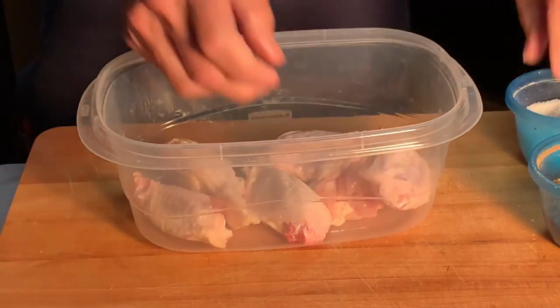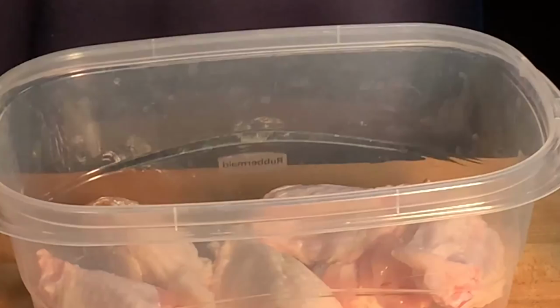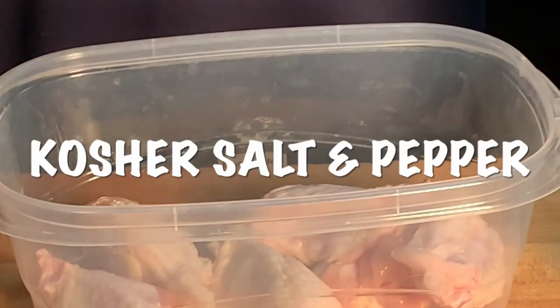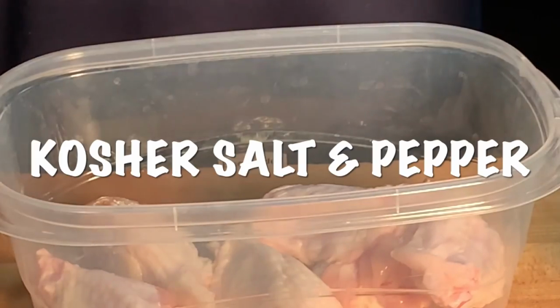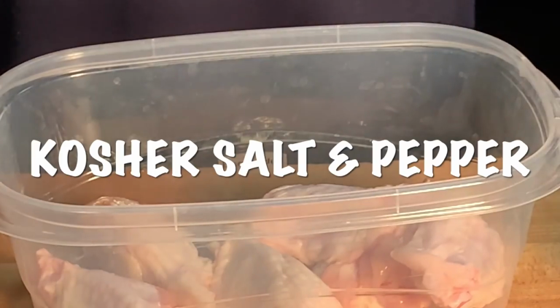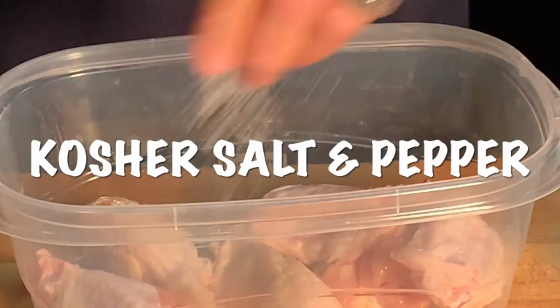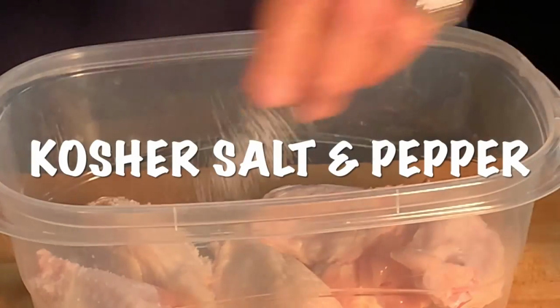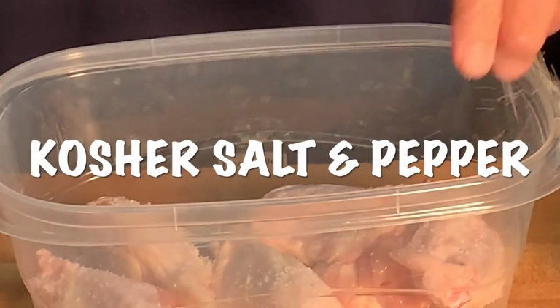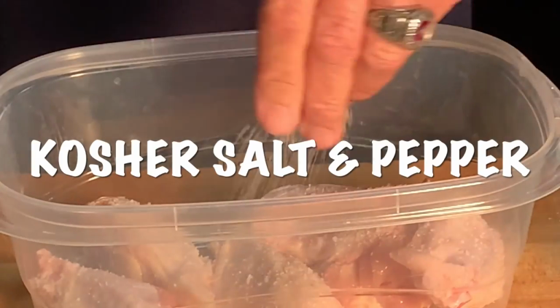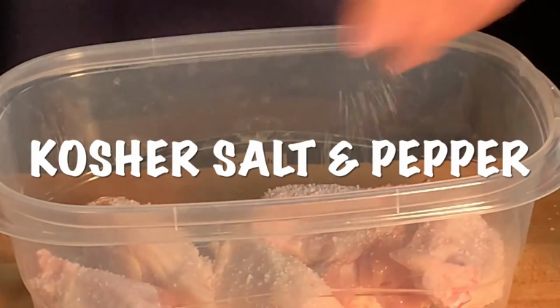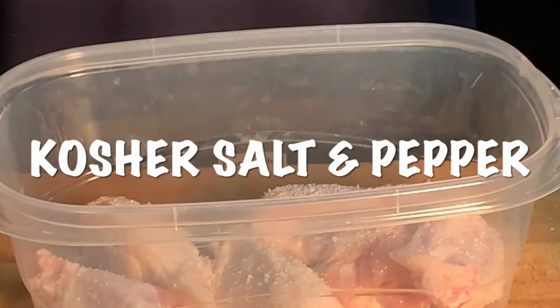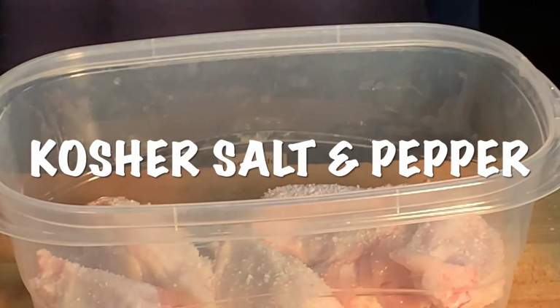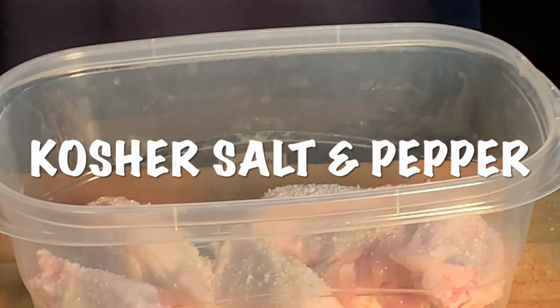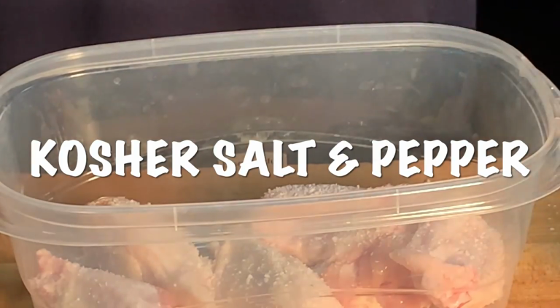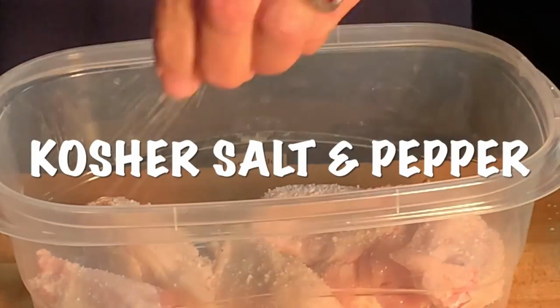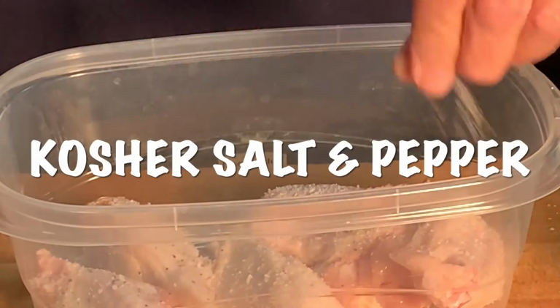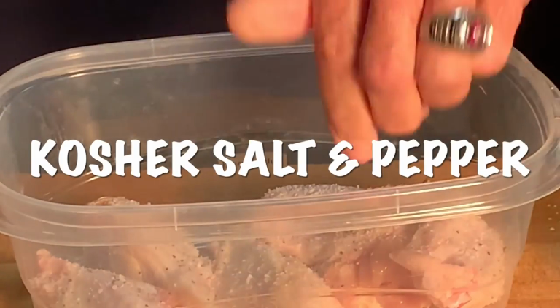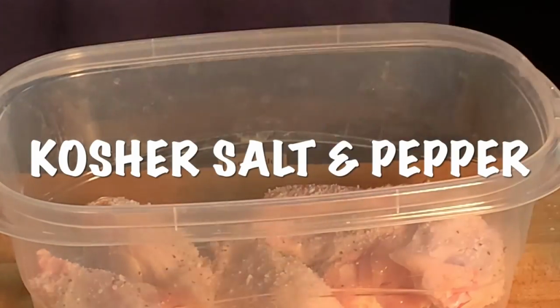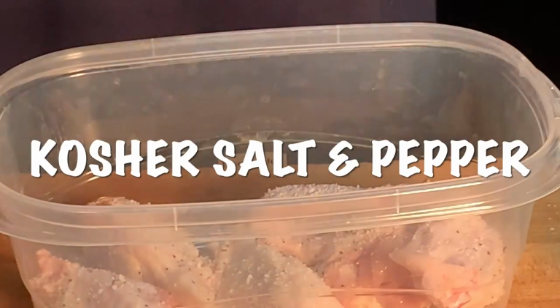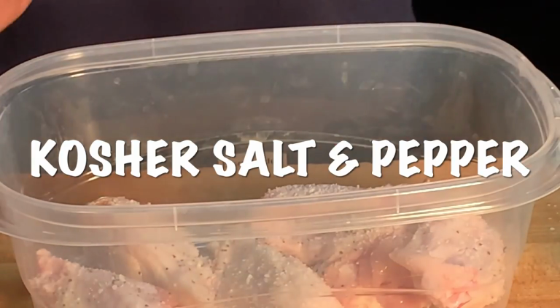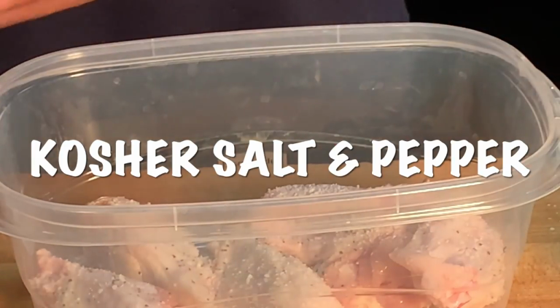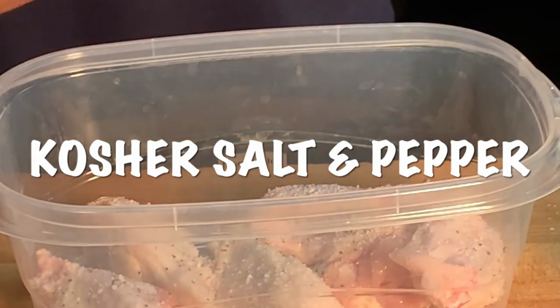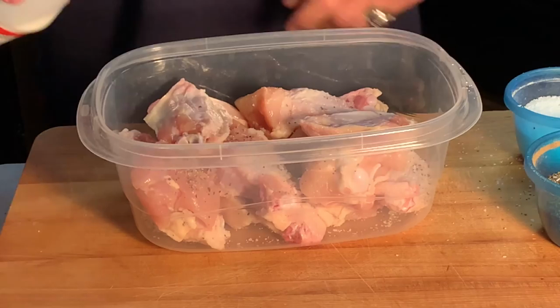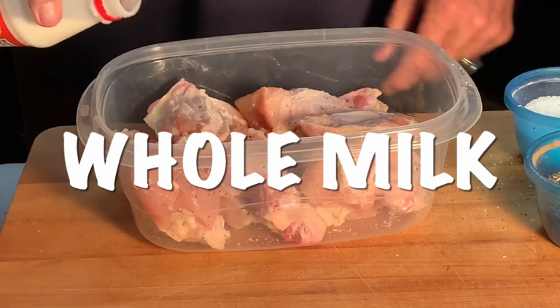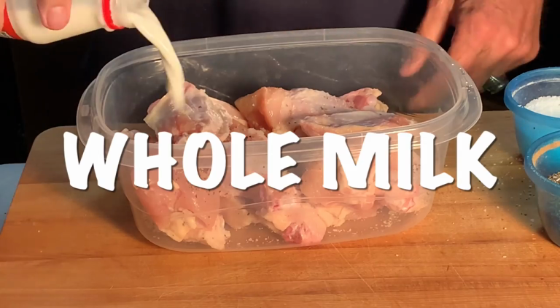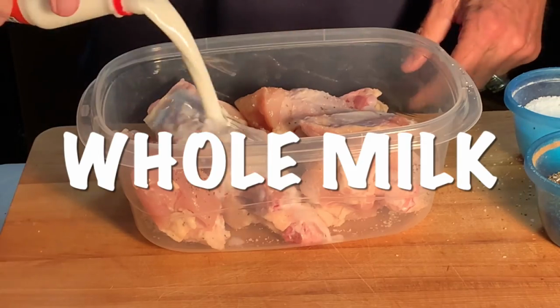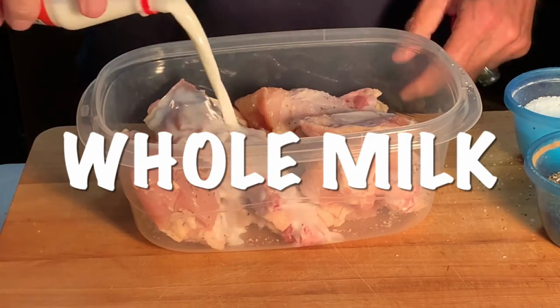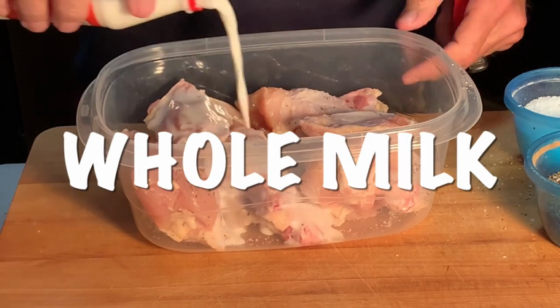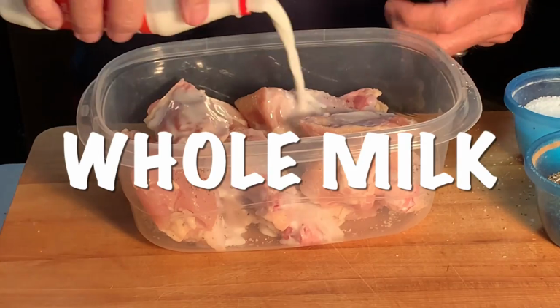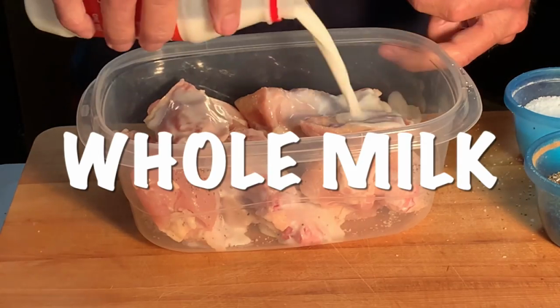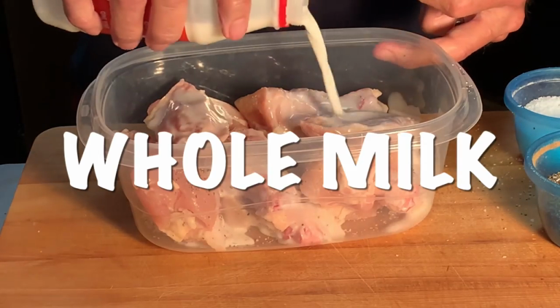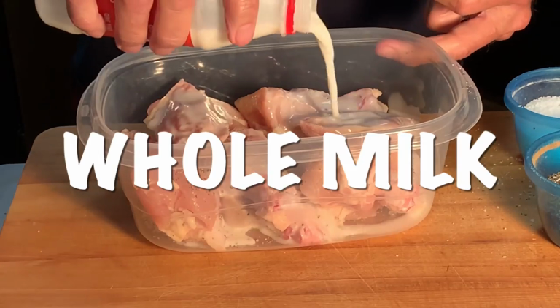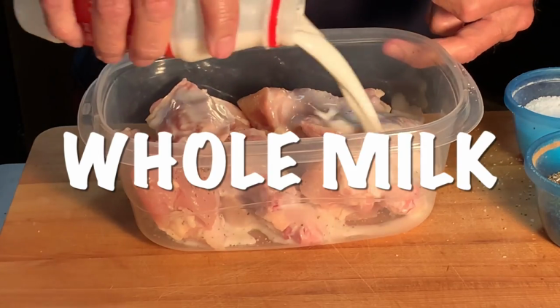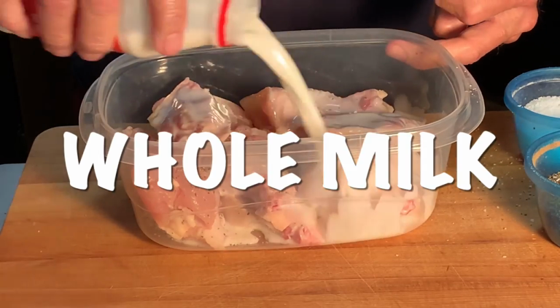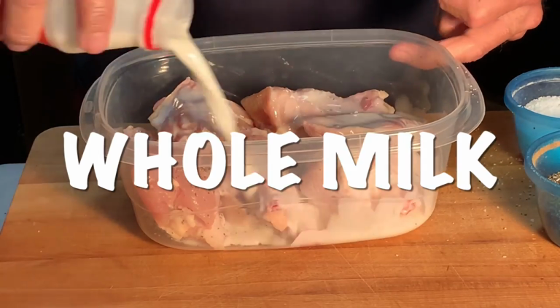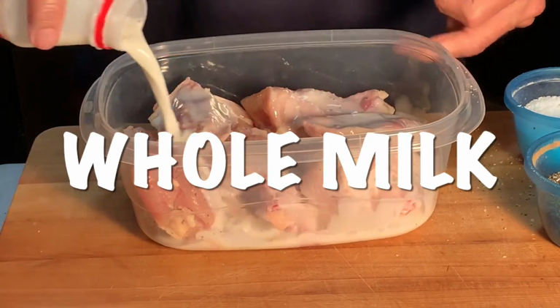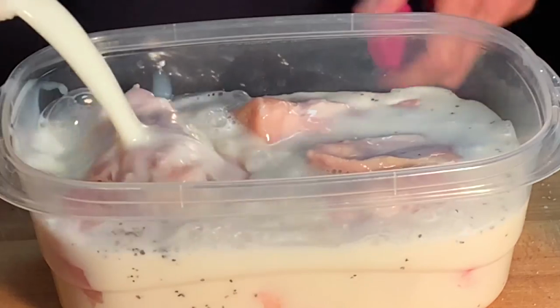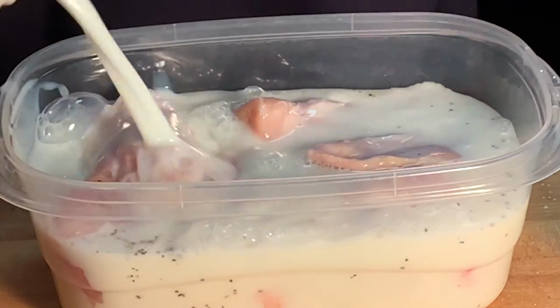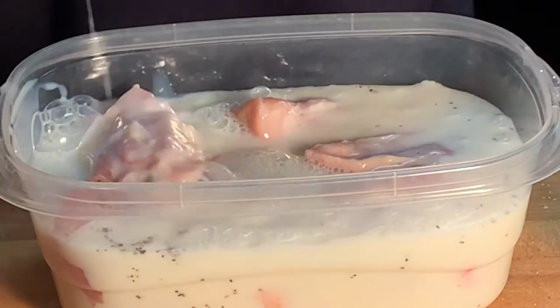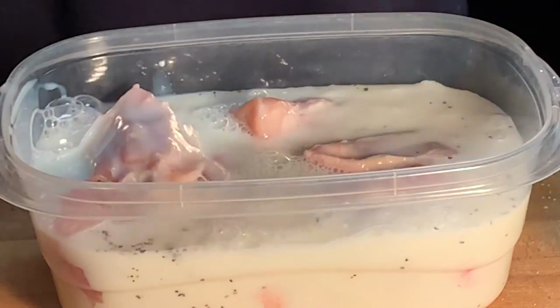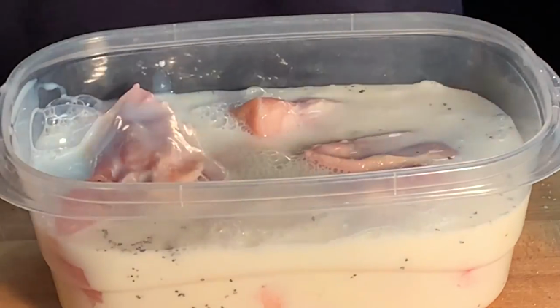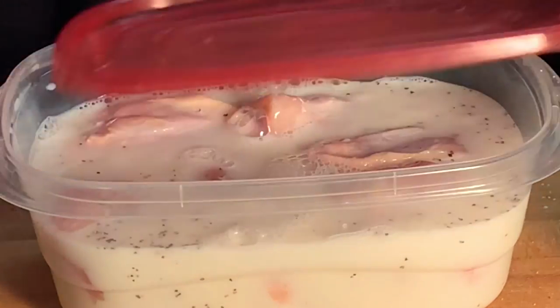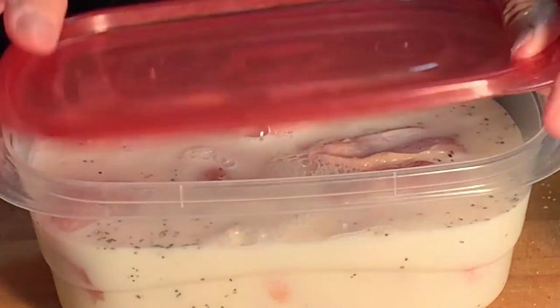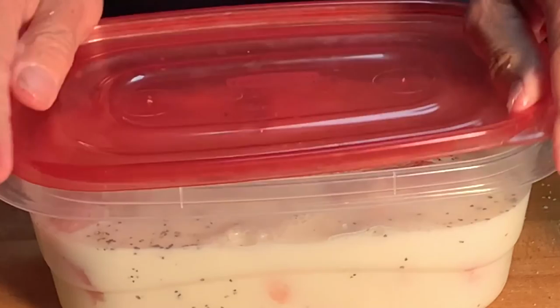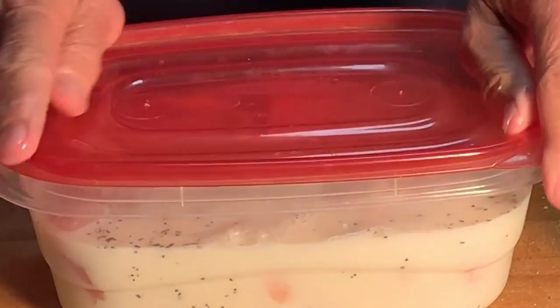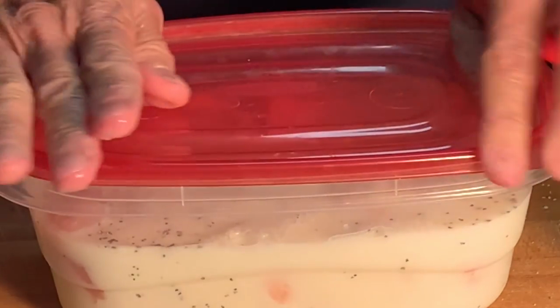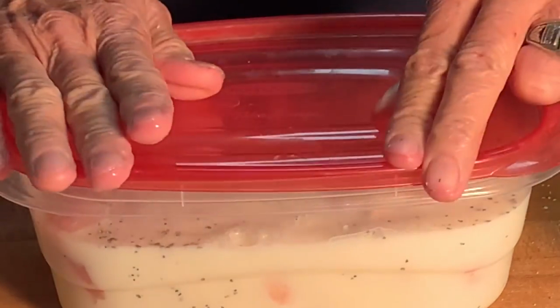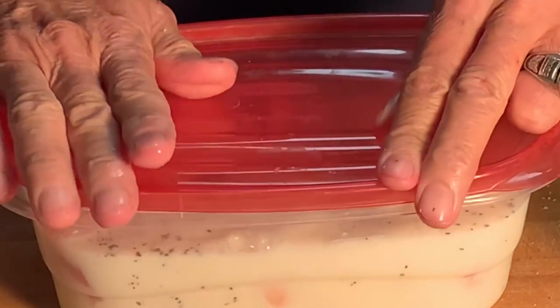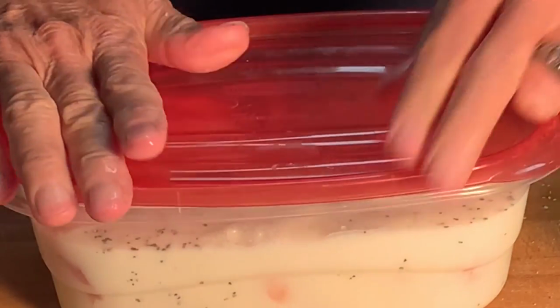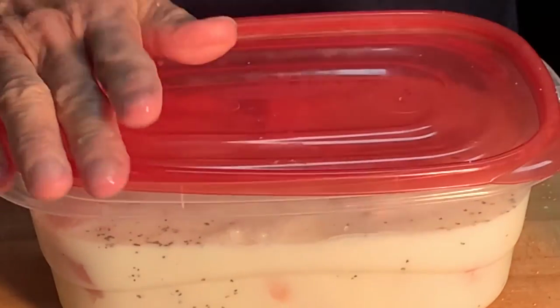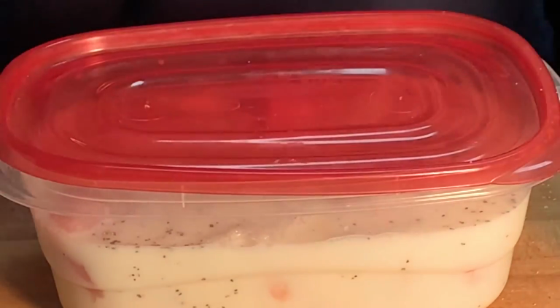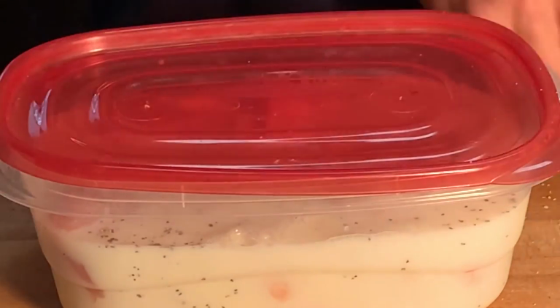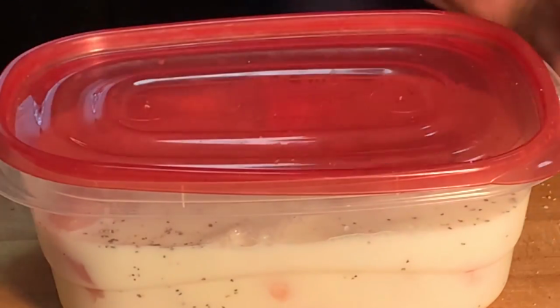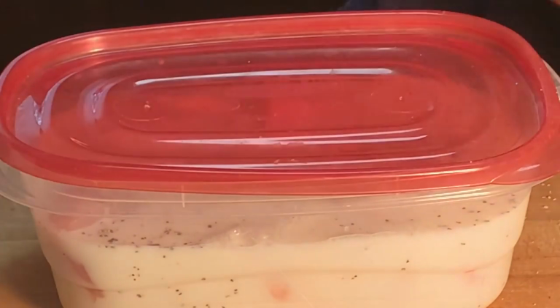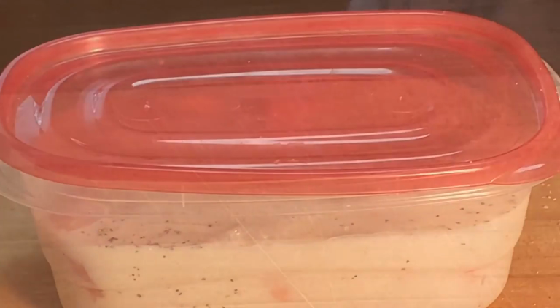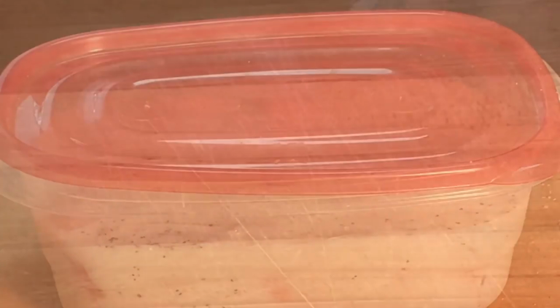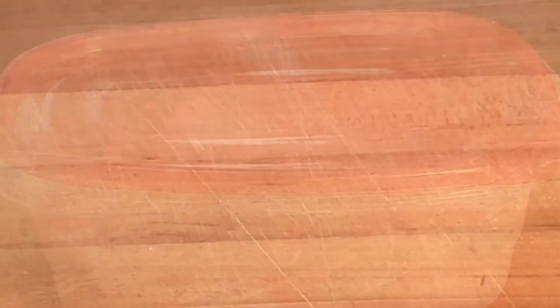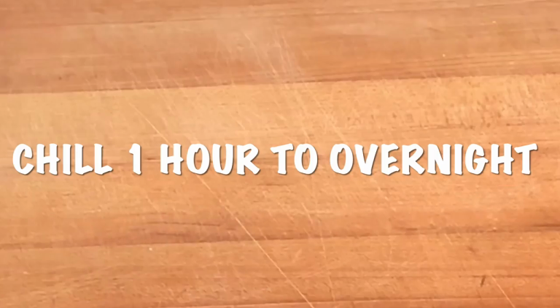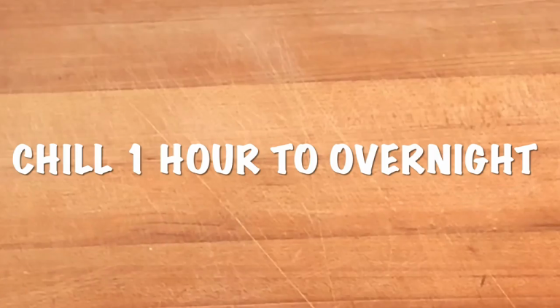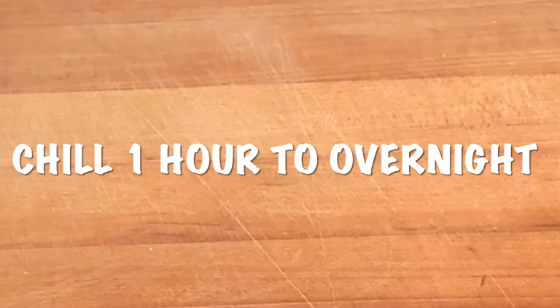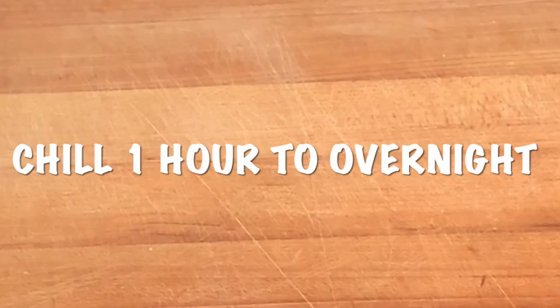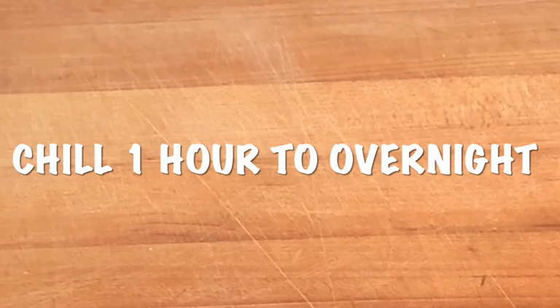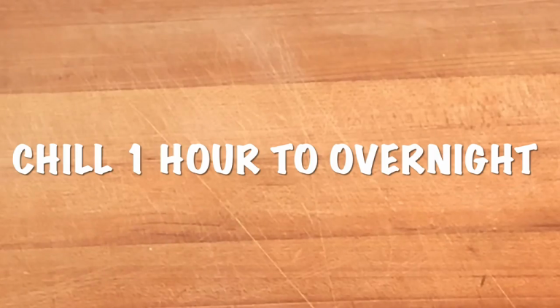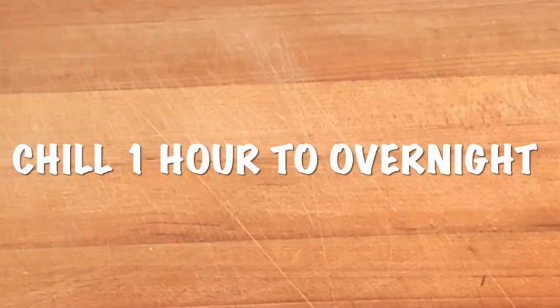Put them in a bowl, season with salt and pepper, cover them in milk or buttermilk, put a cap on it and chill in the fridge.